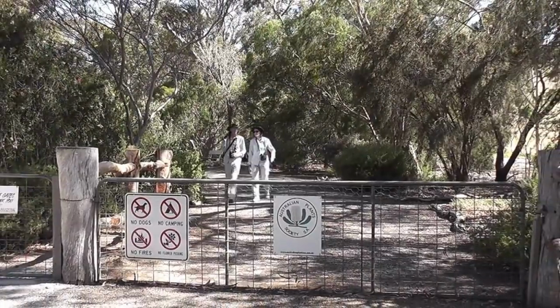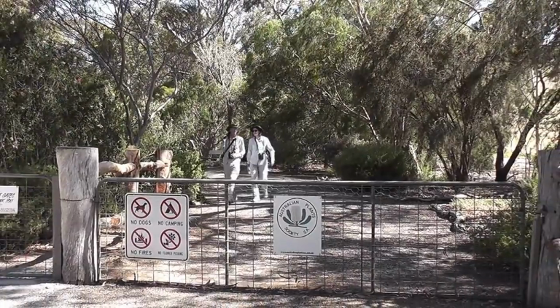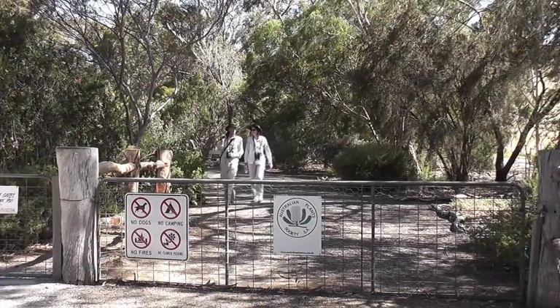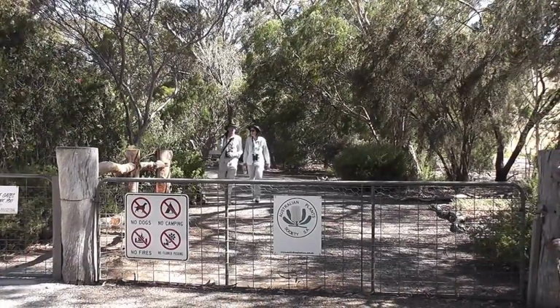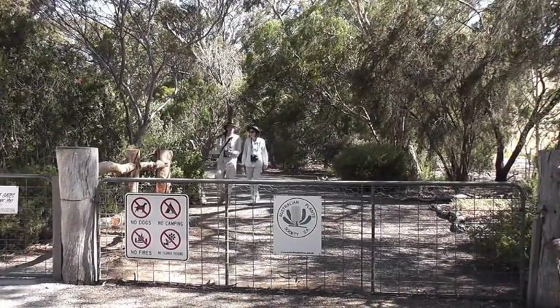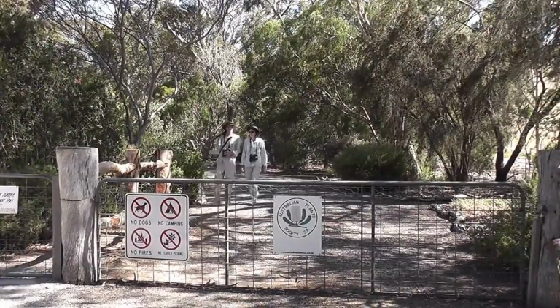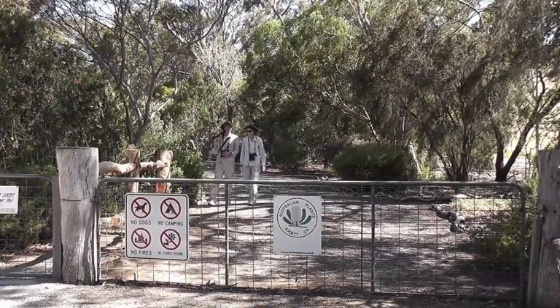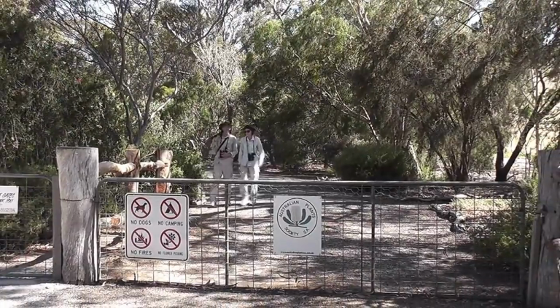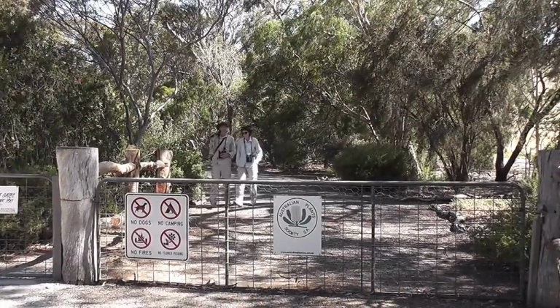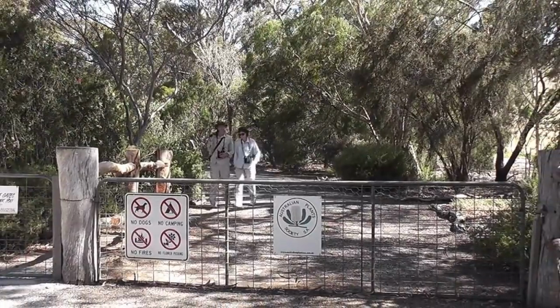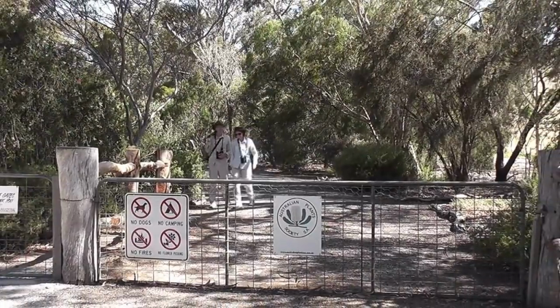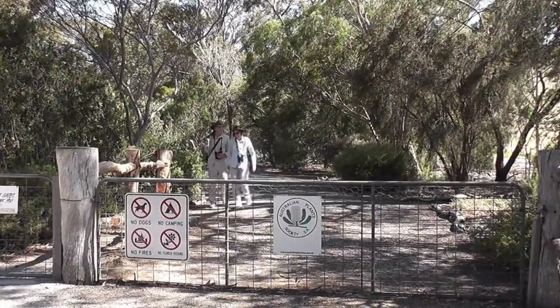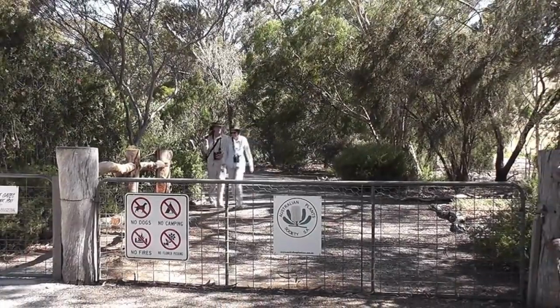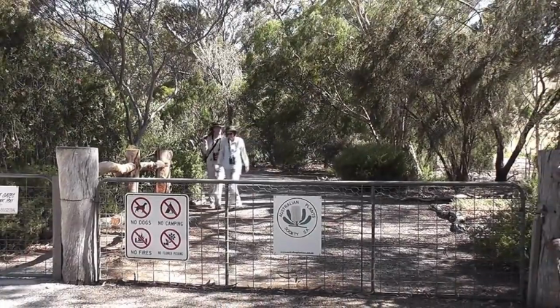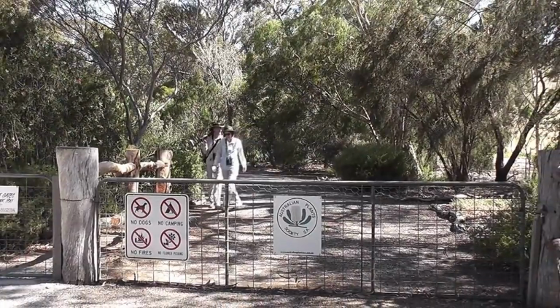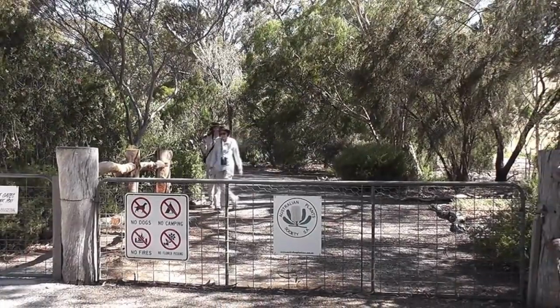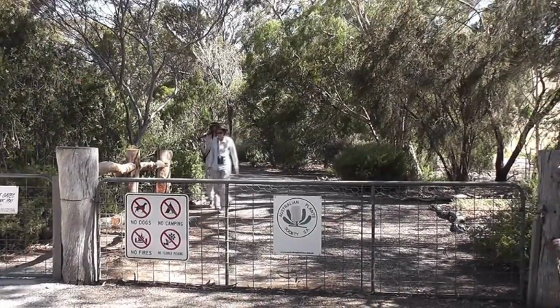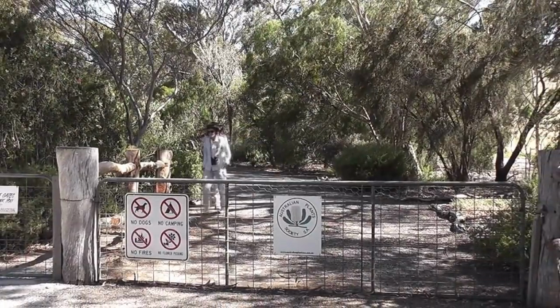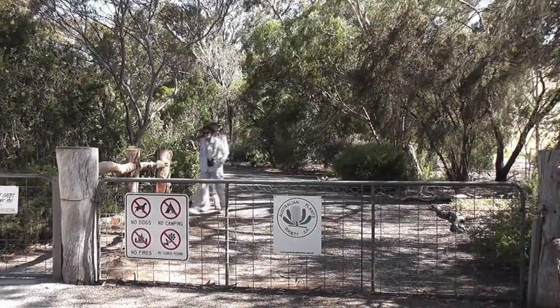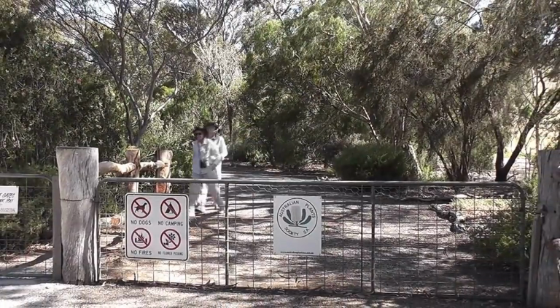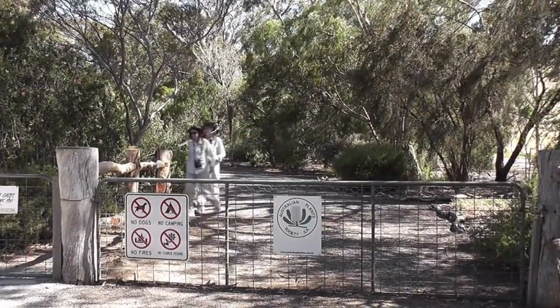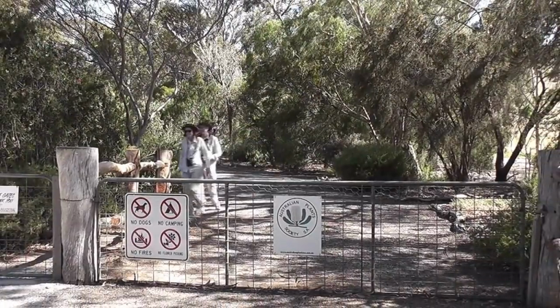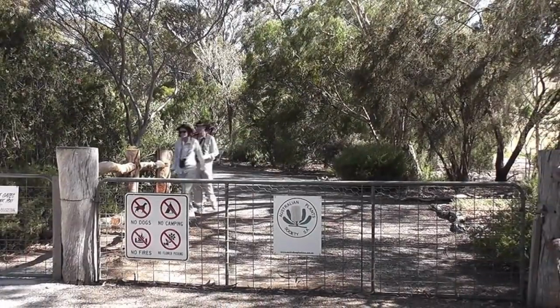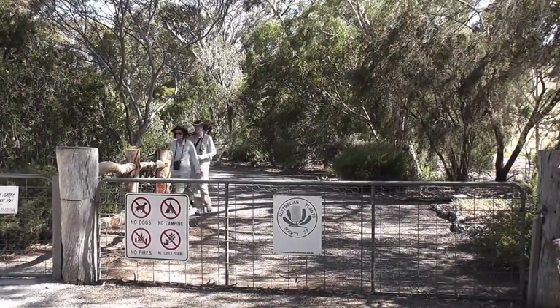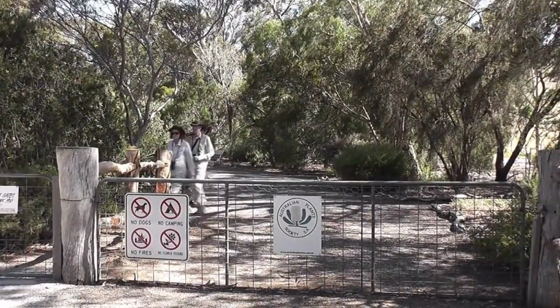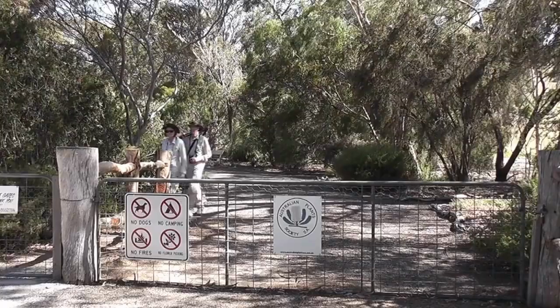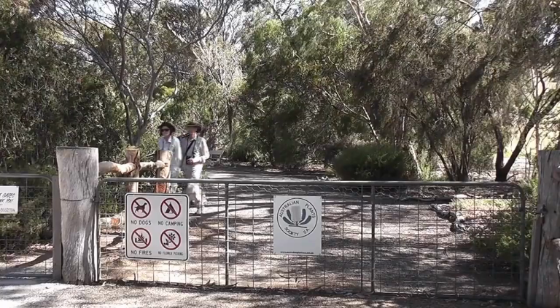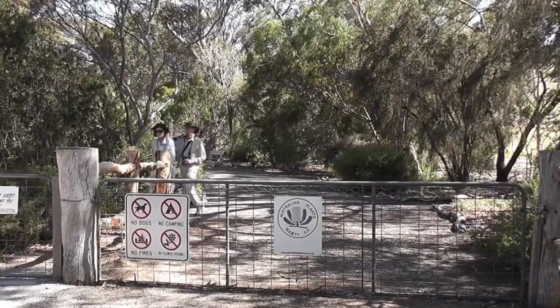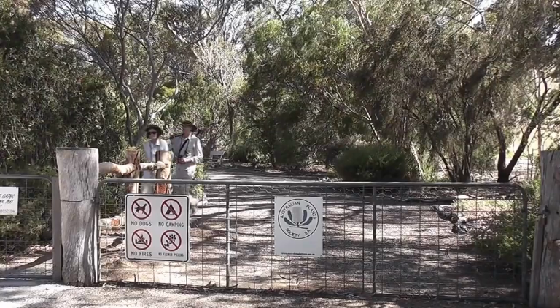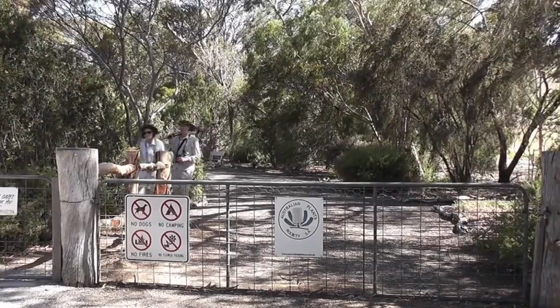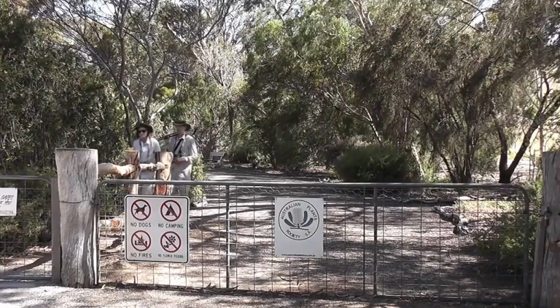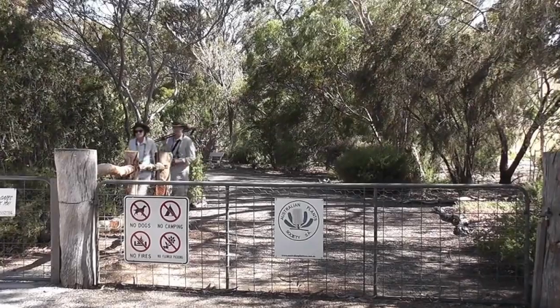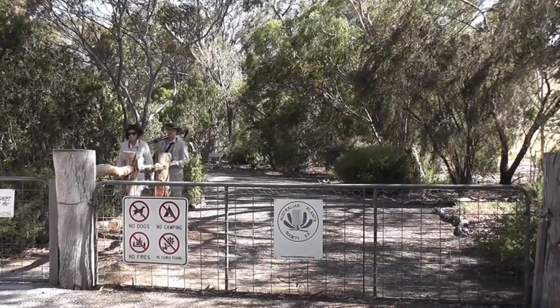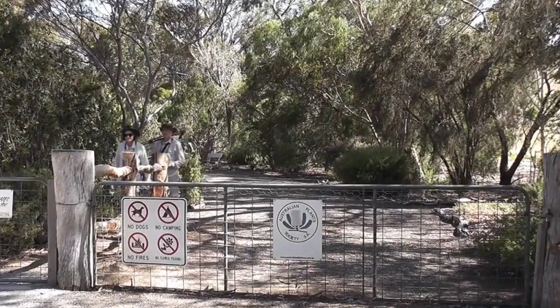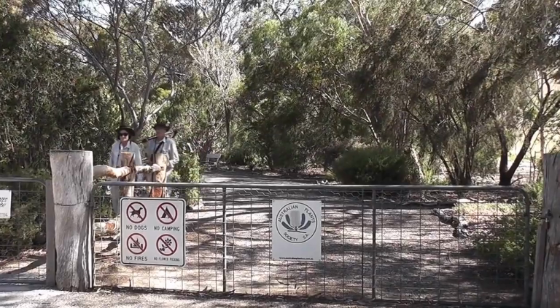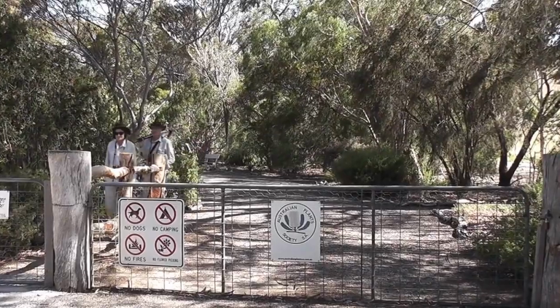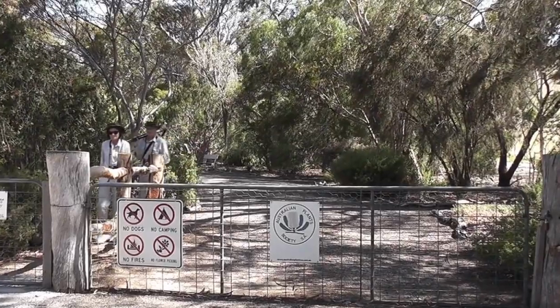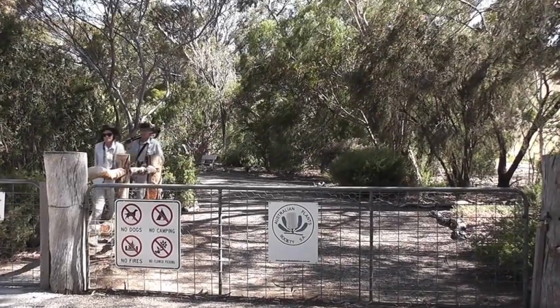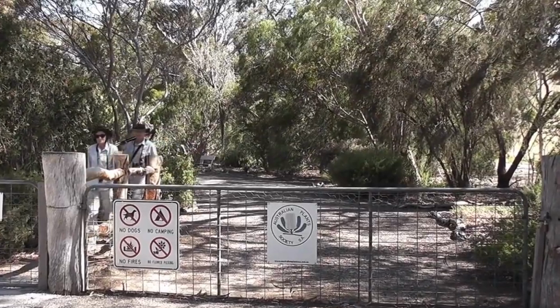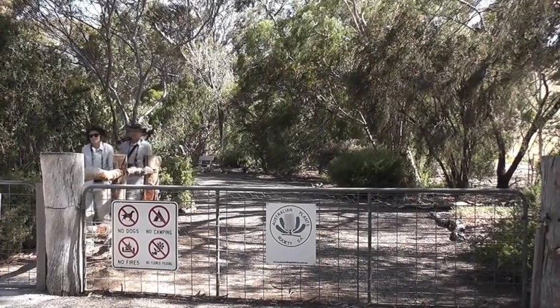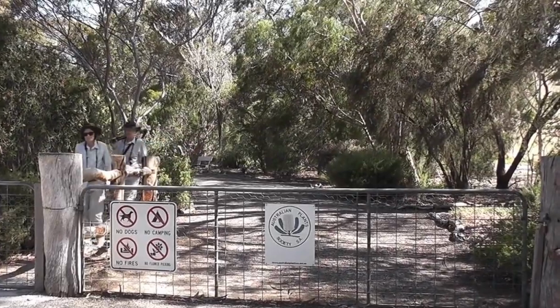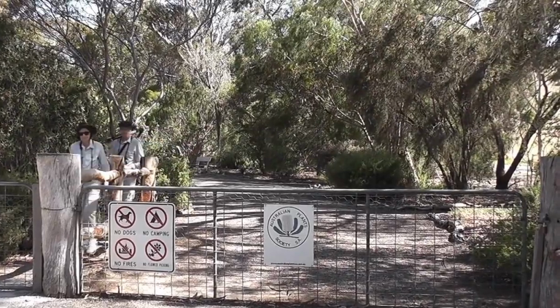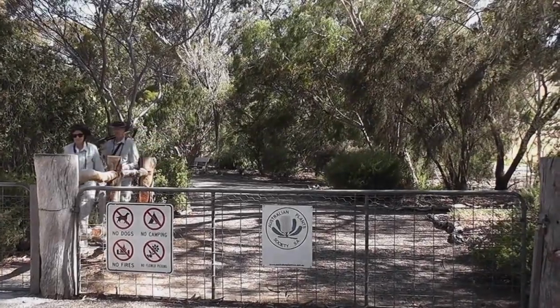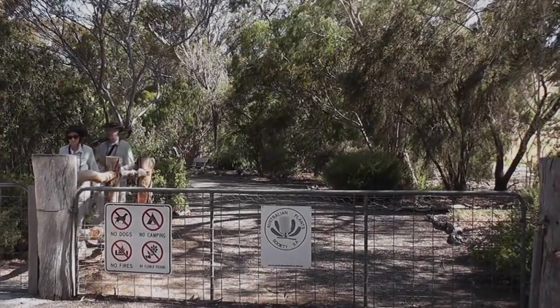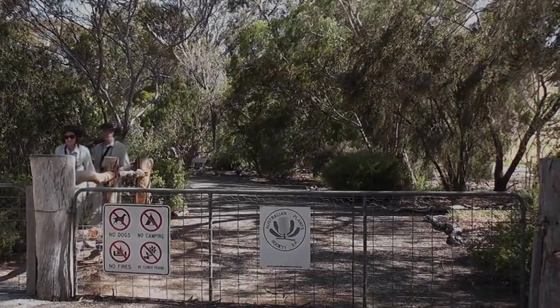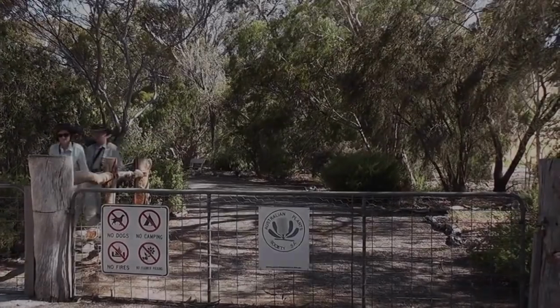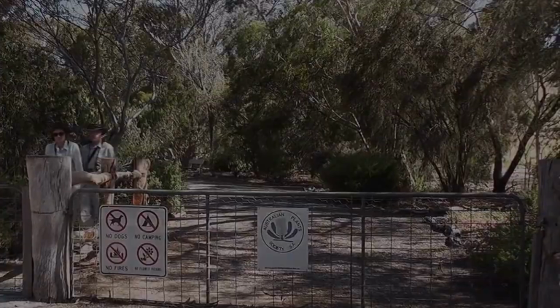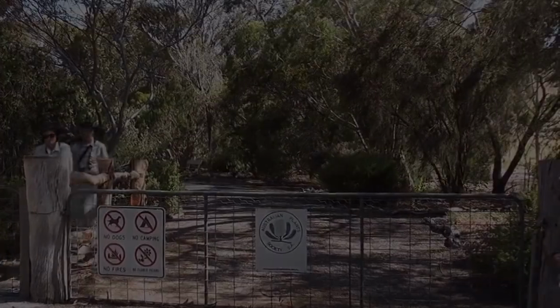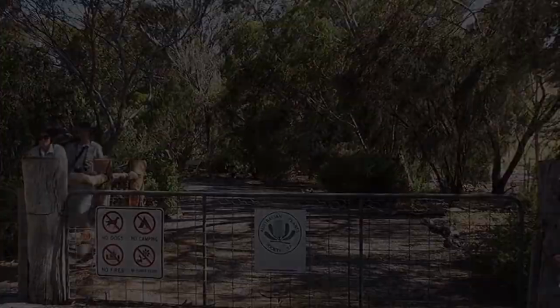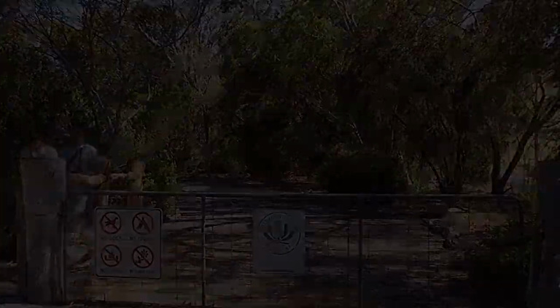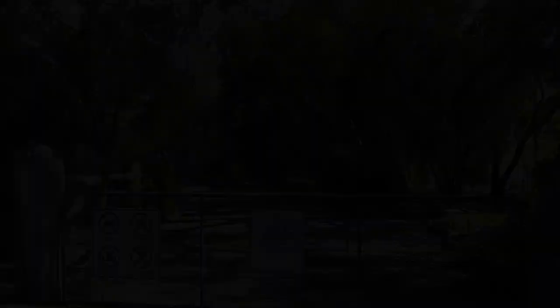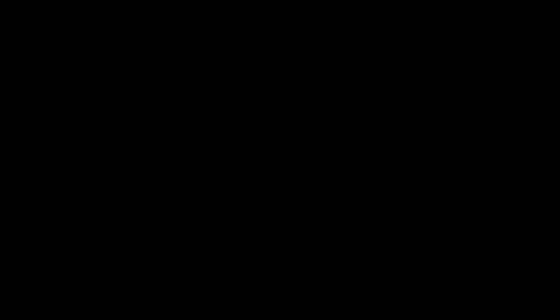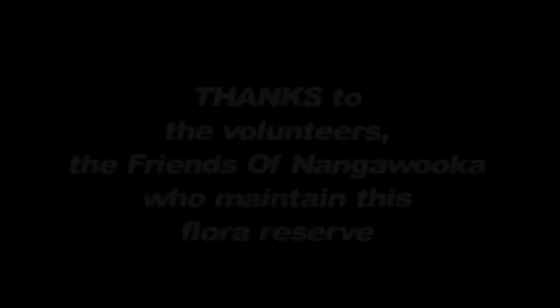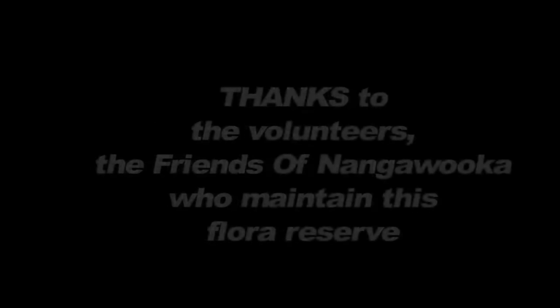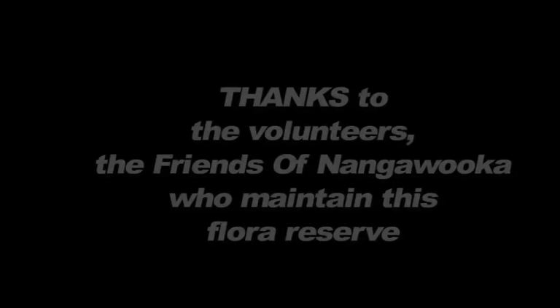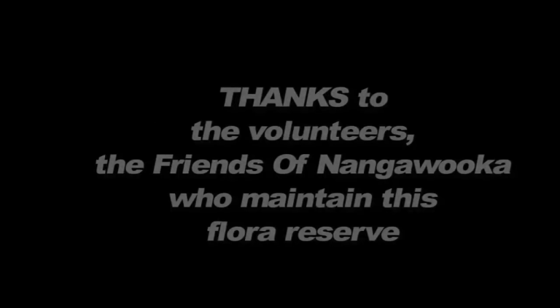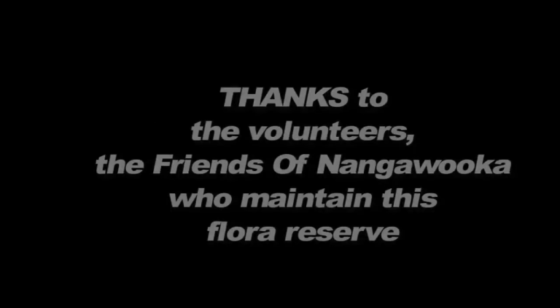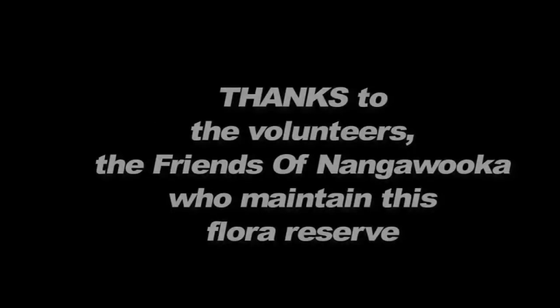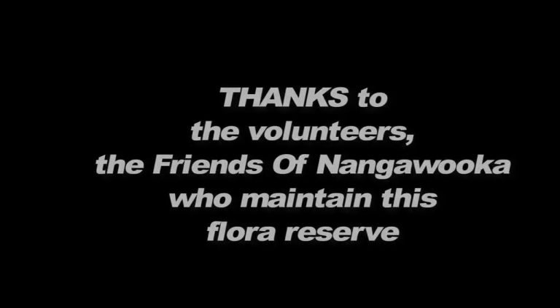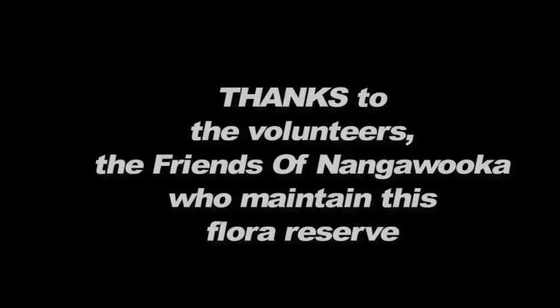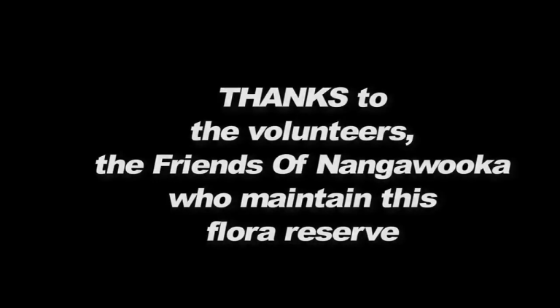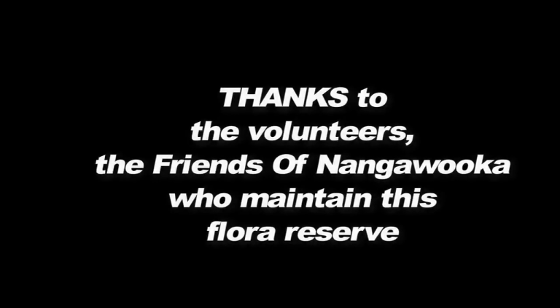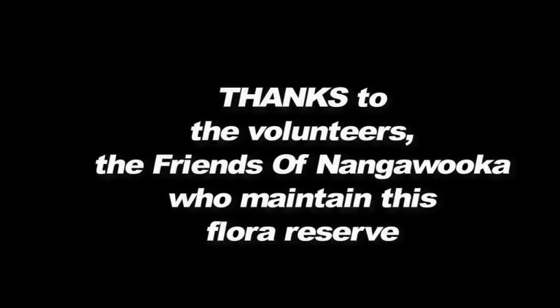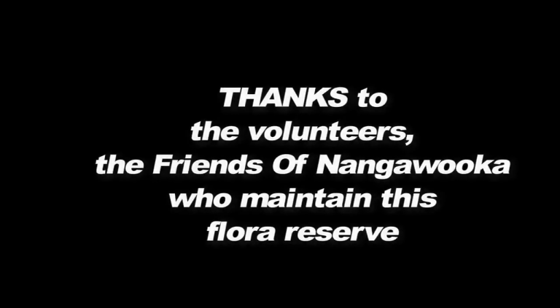This was a great place to spend a very hot day bird-watching. Thank you.